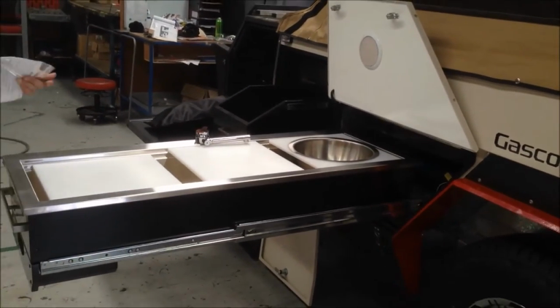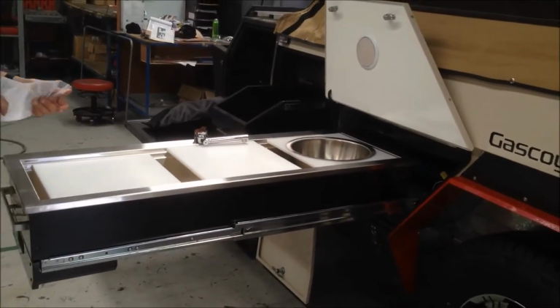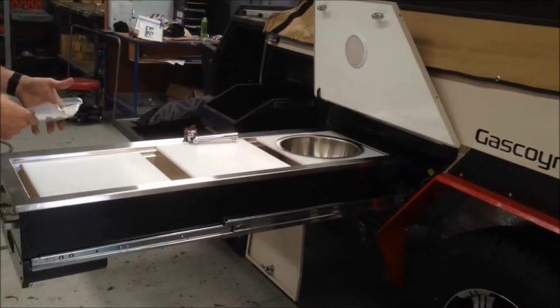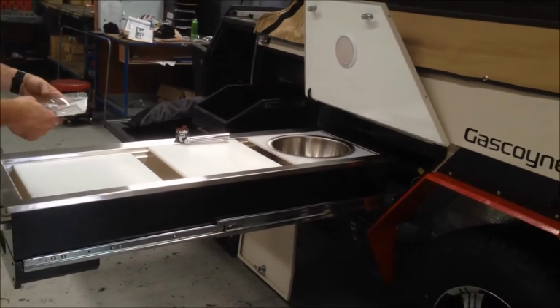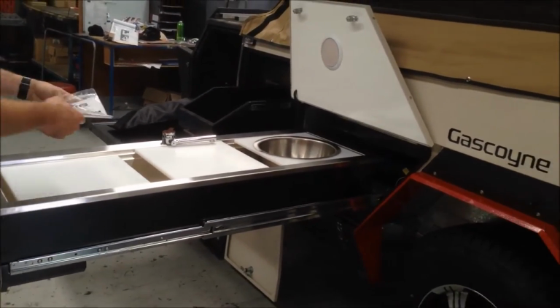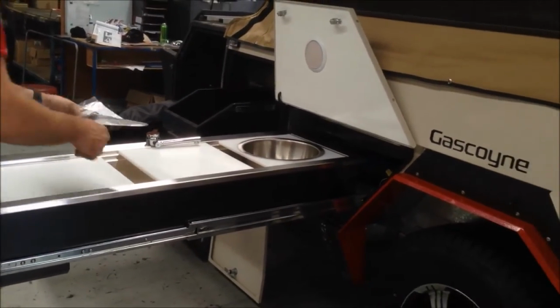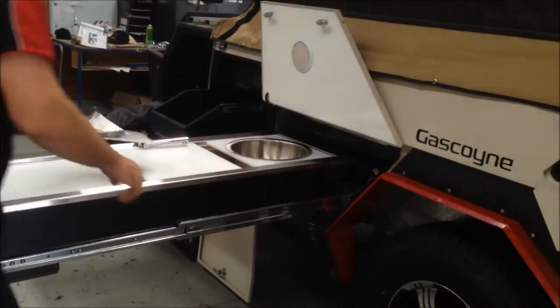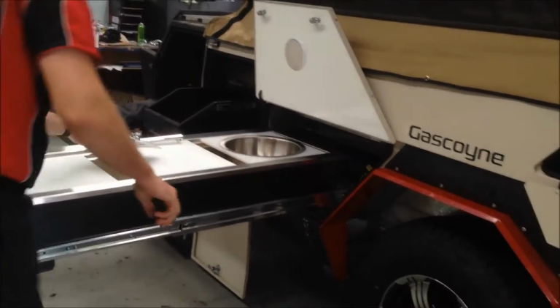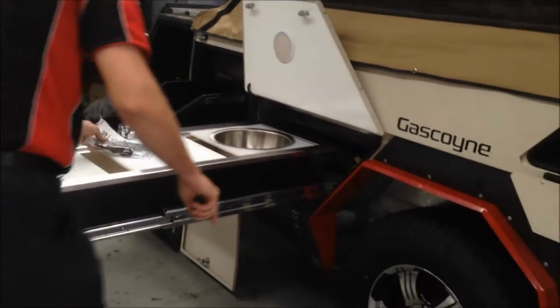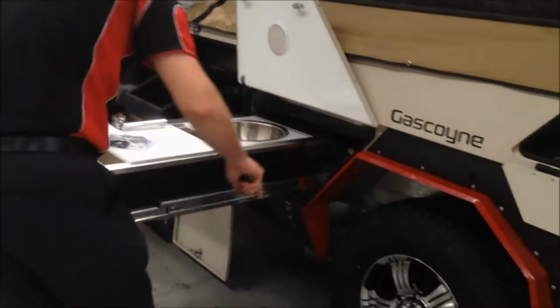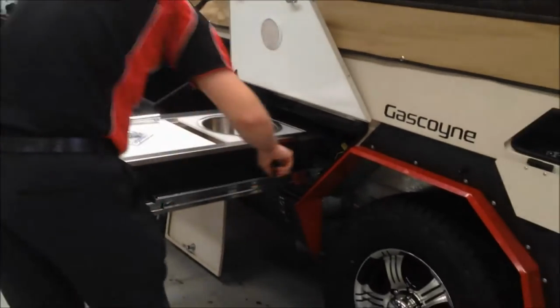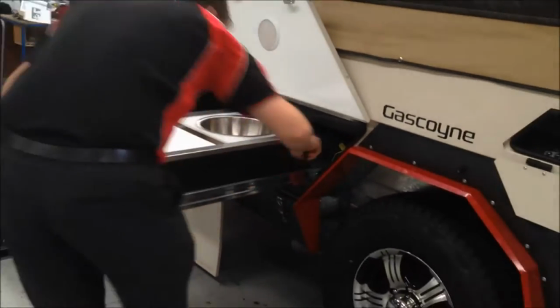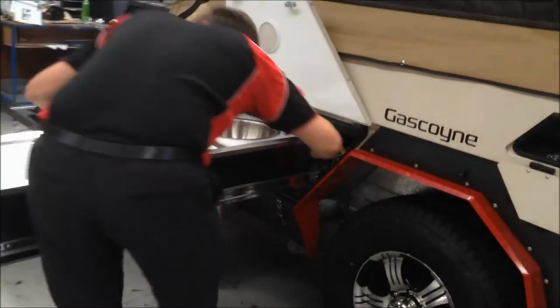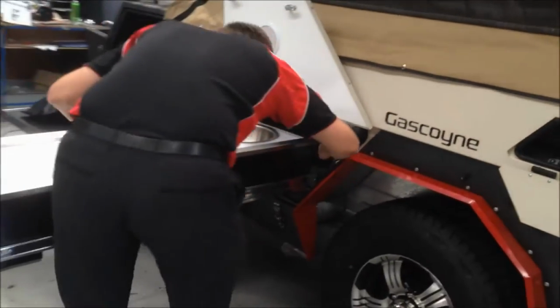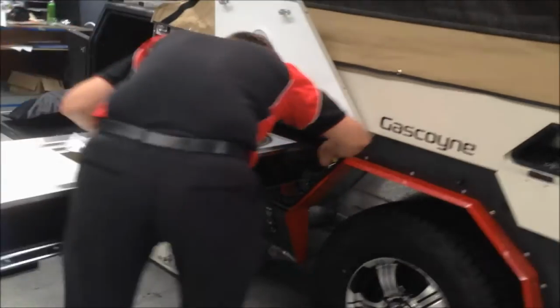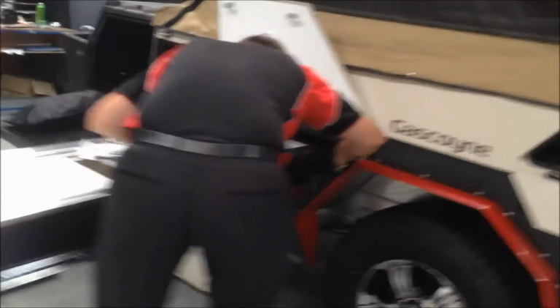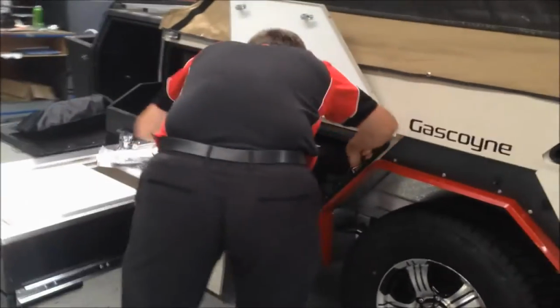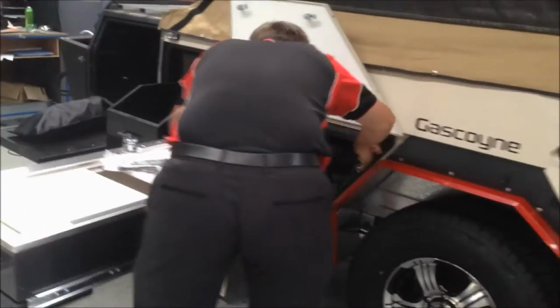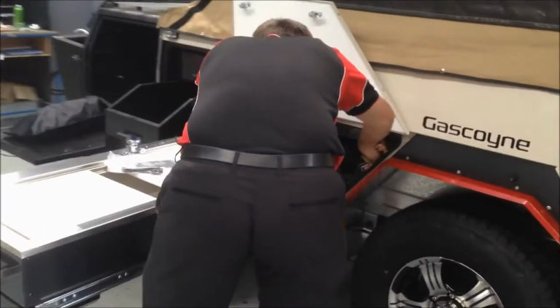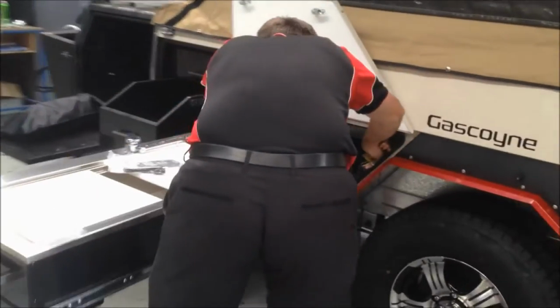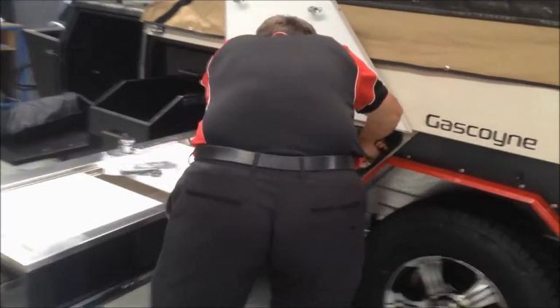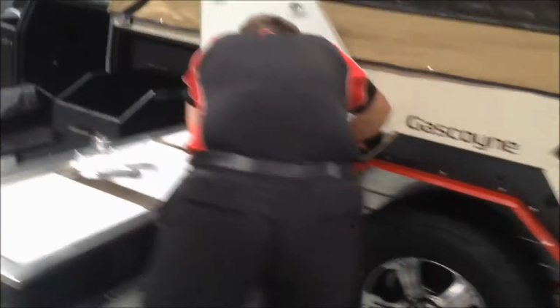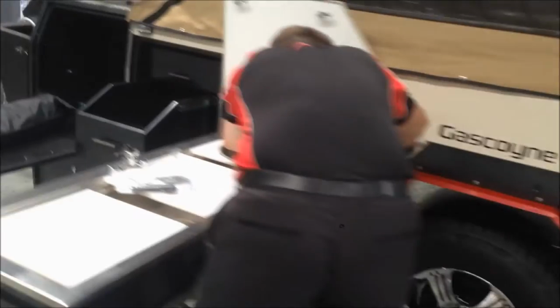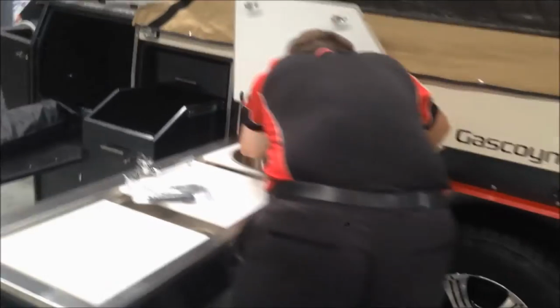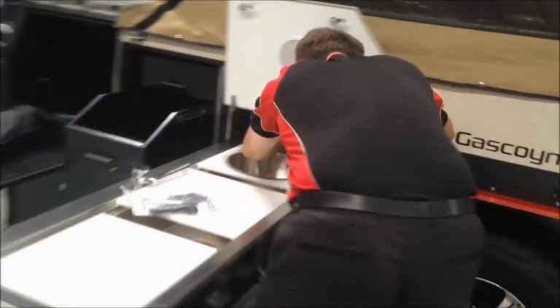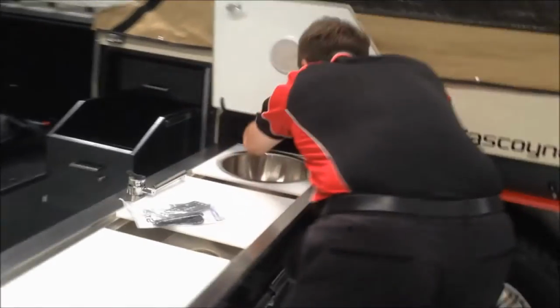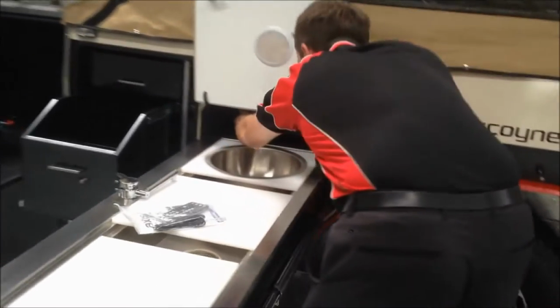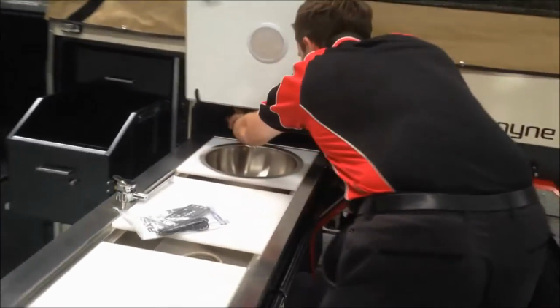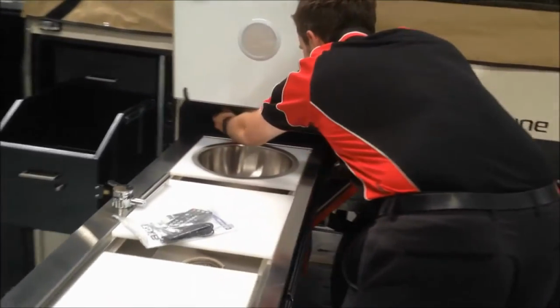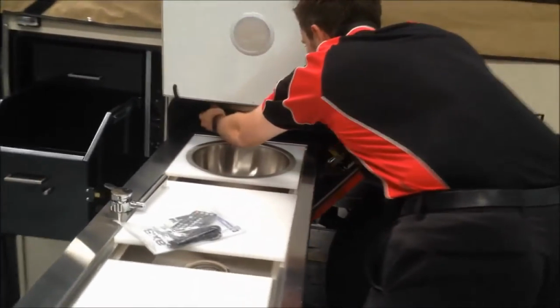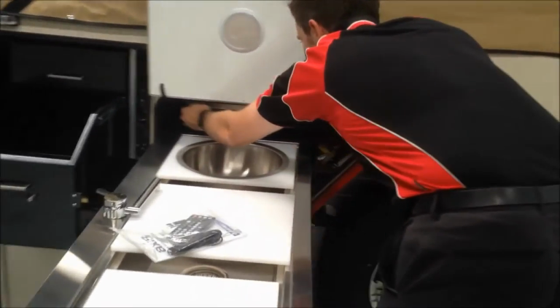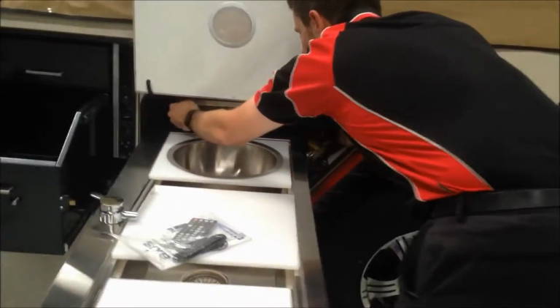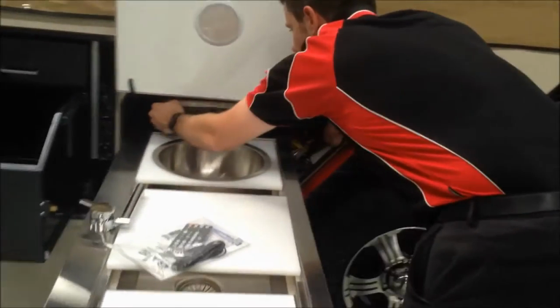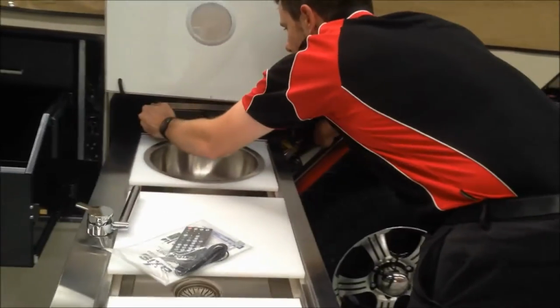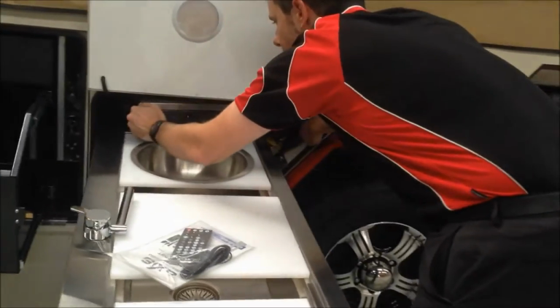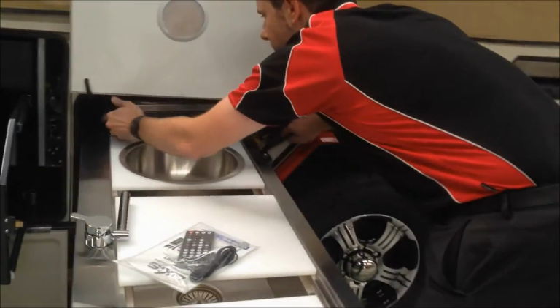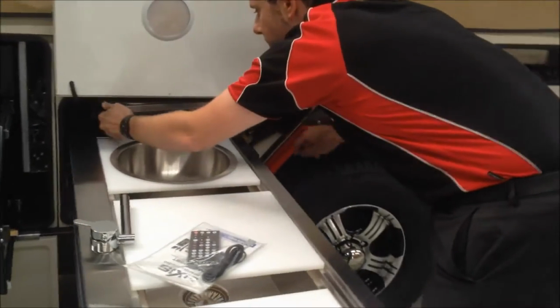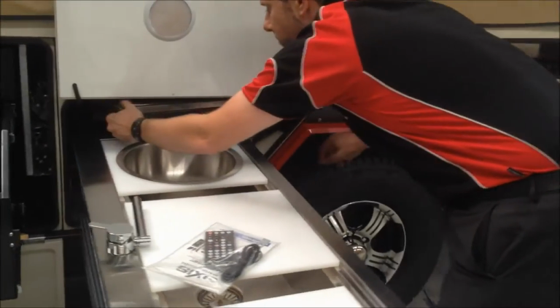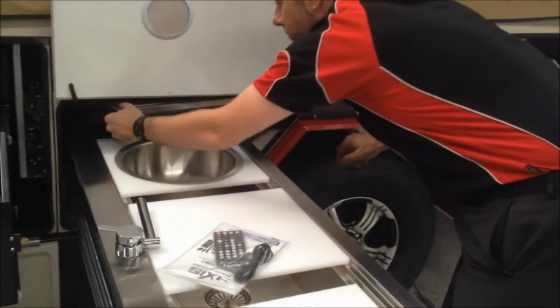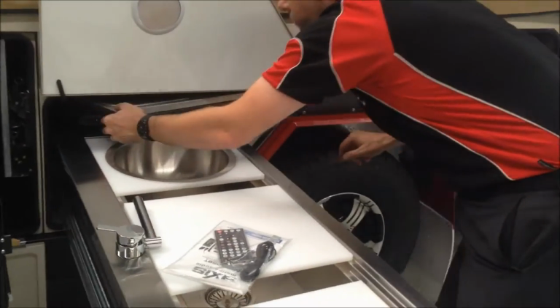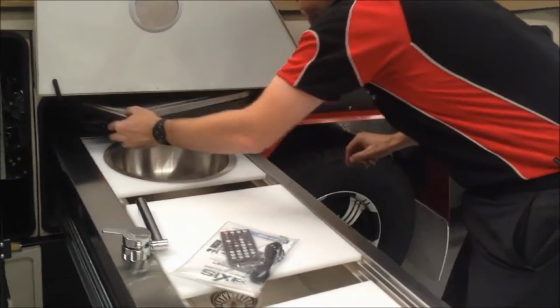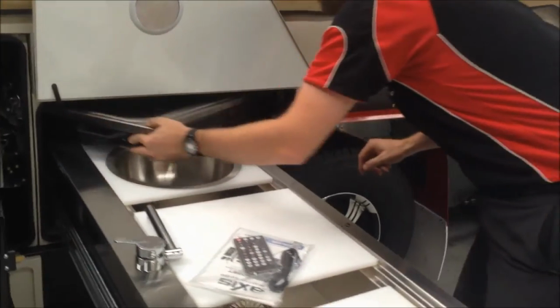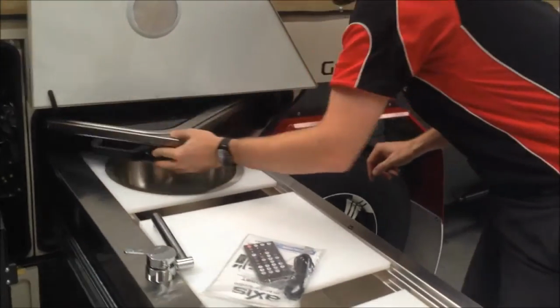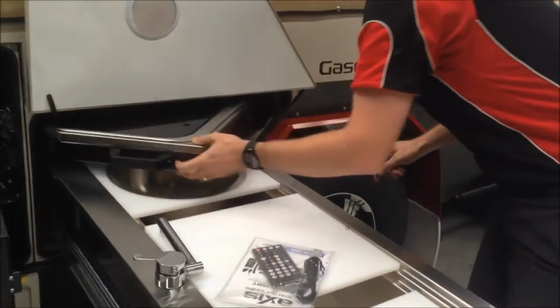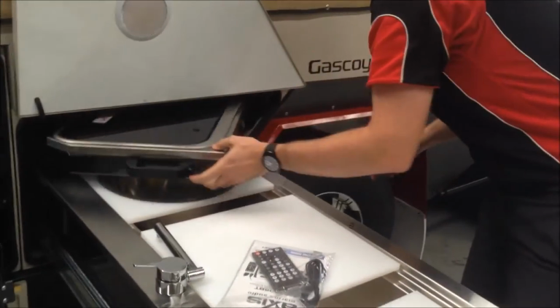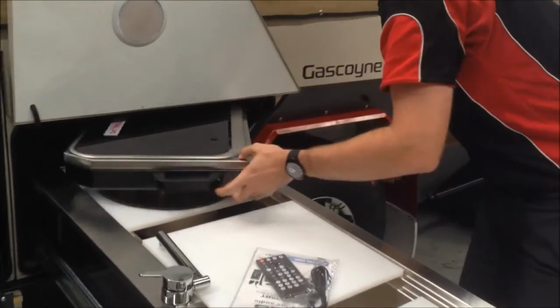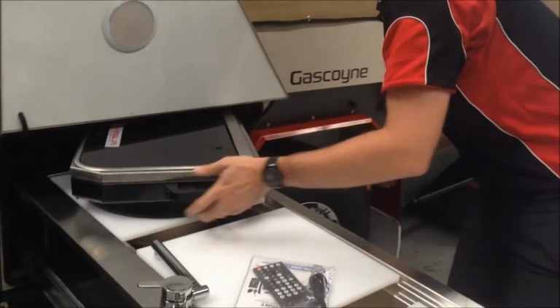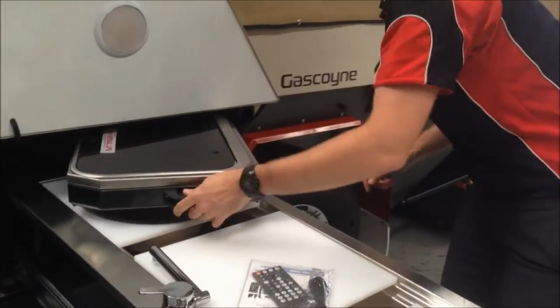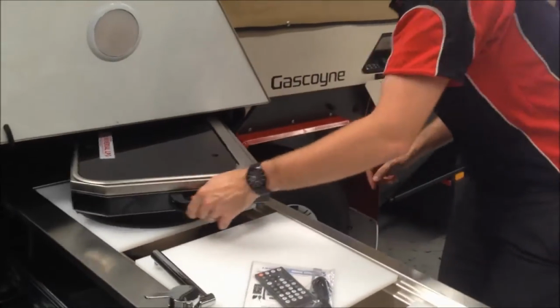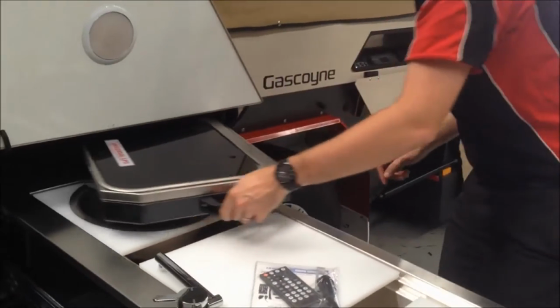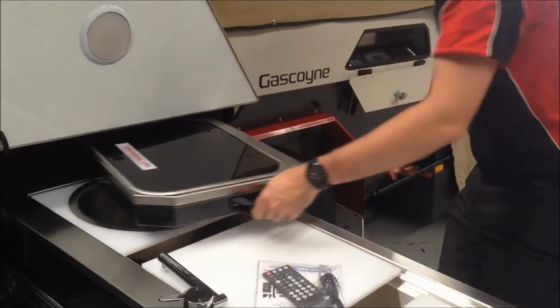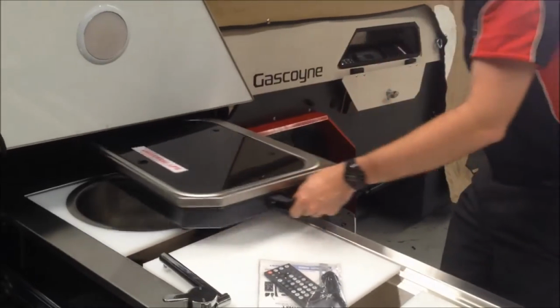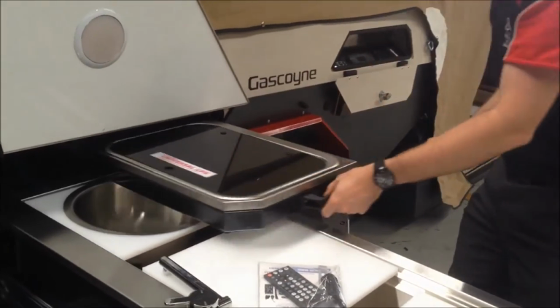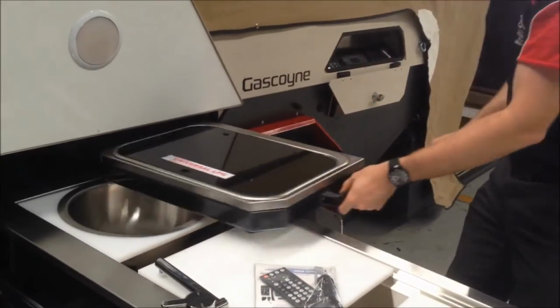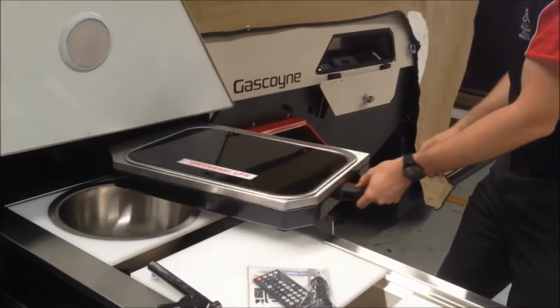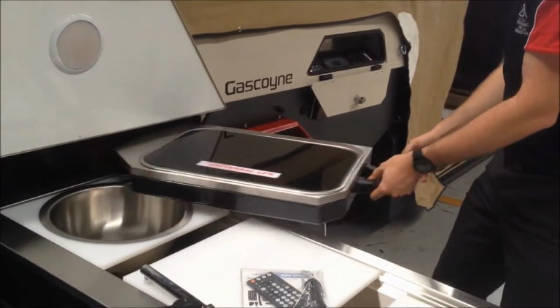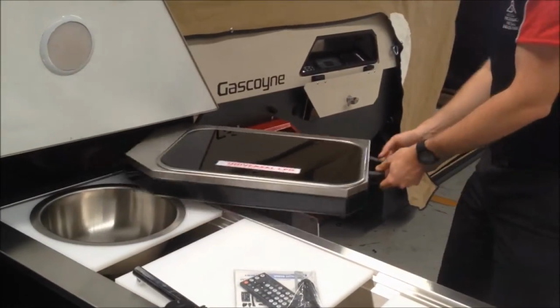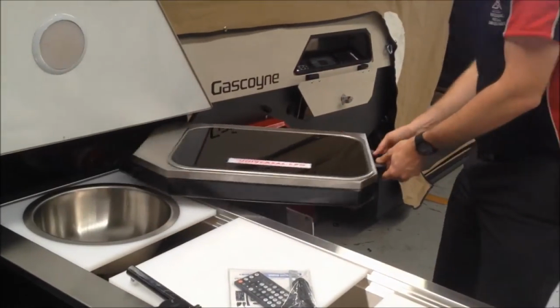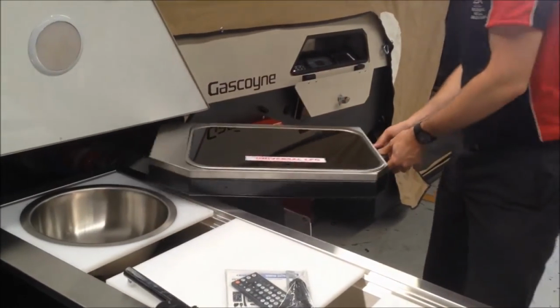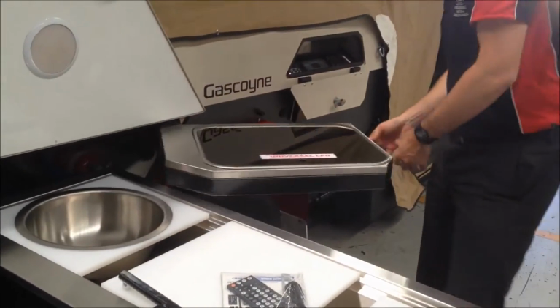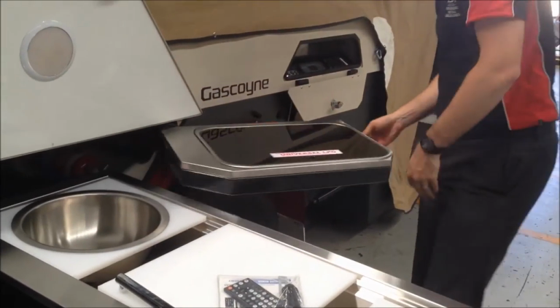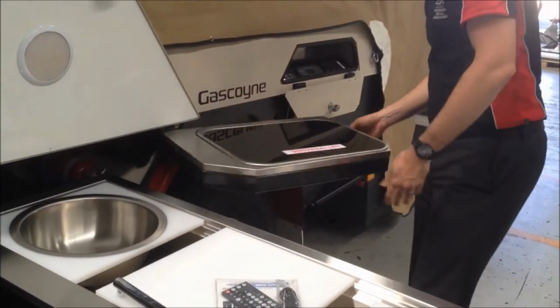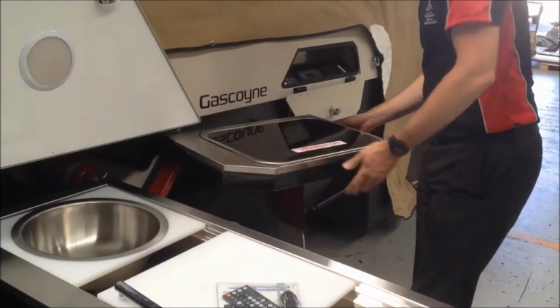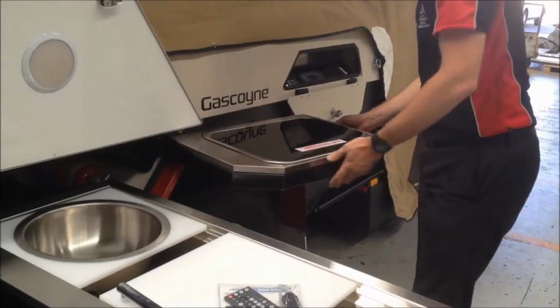One with a sink. And a swing out stove, two burner, all stainless steel.